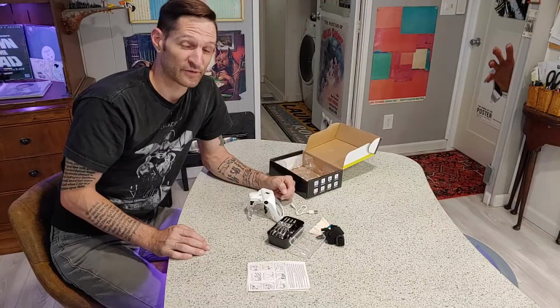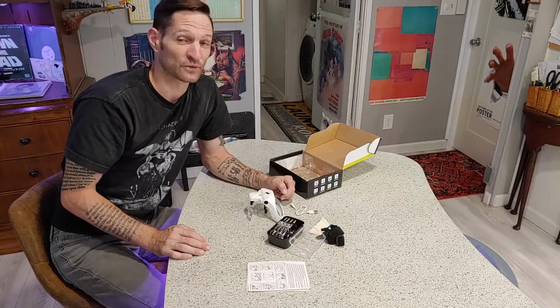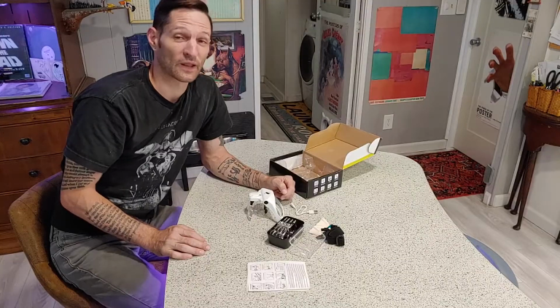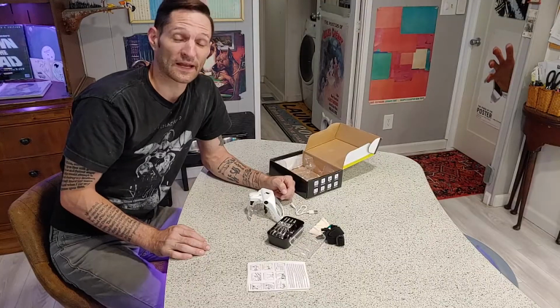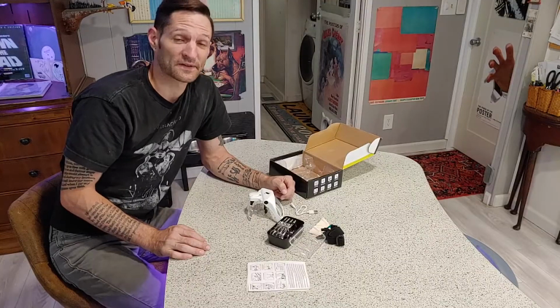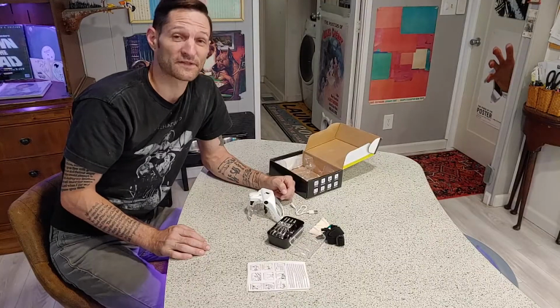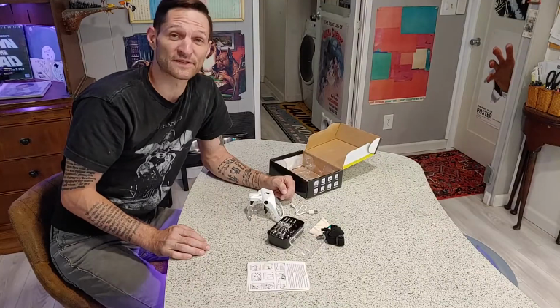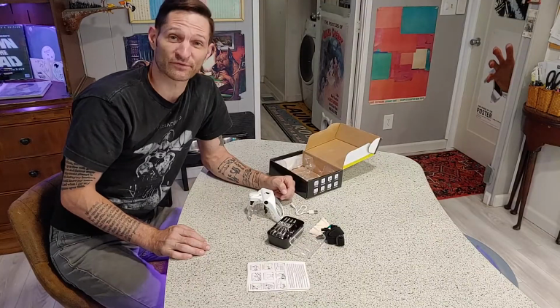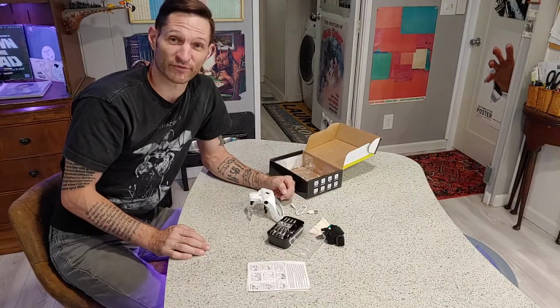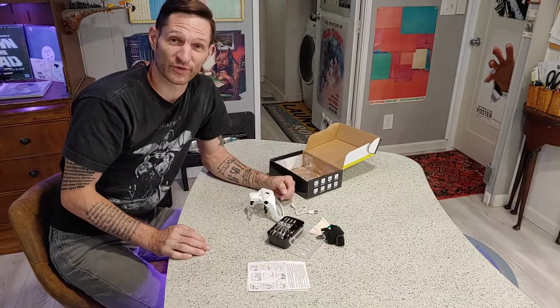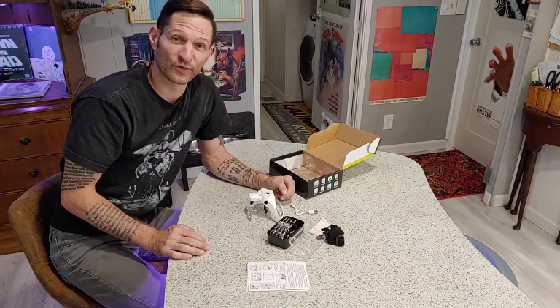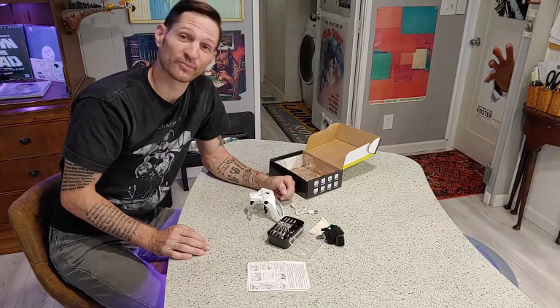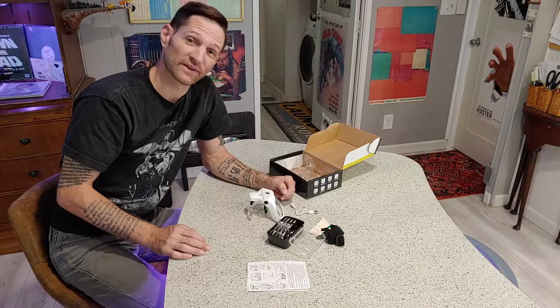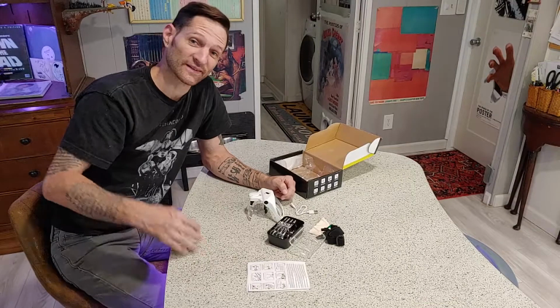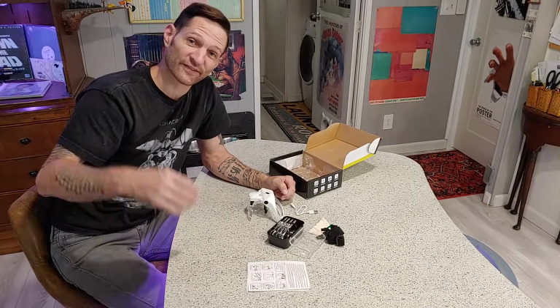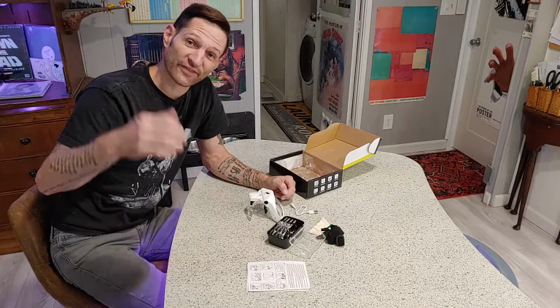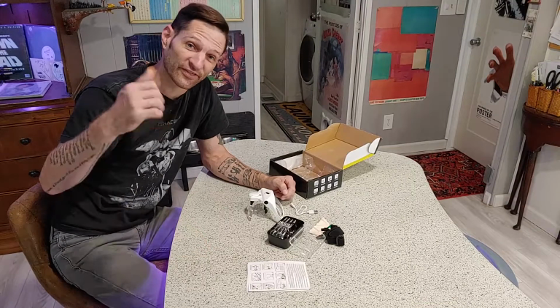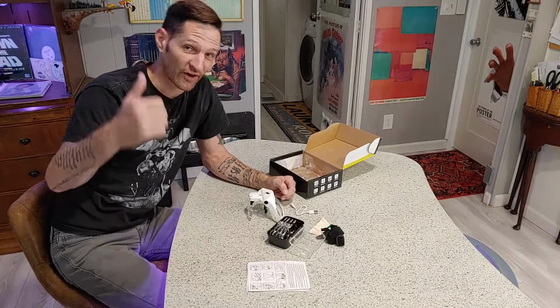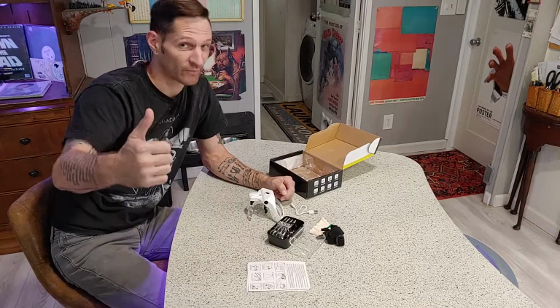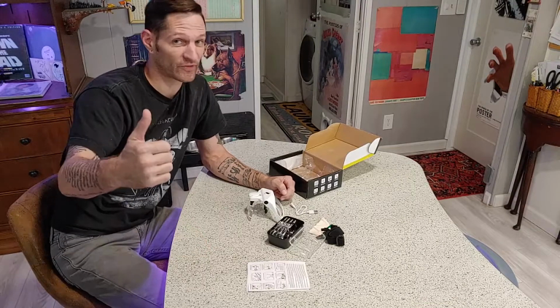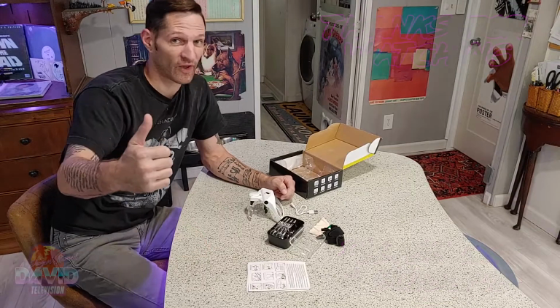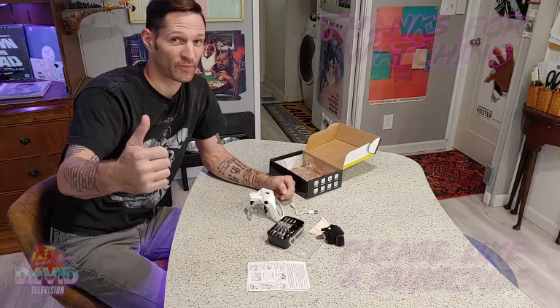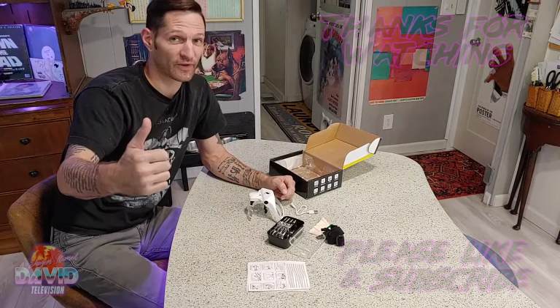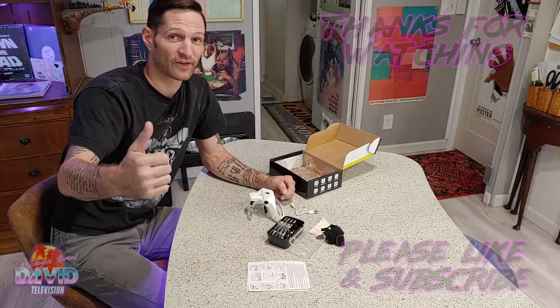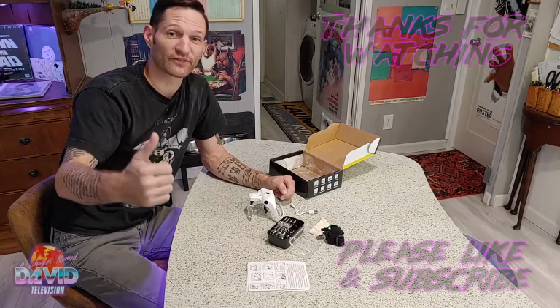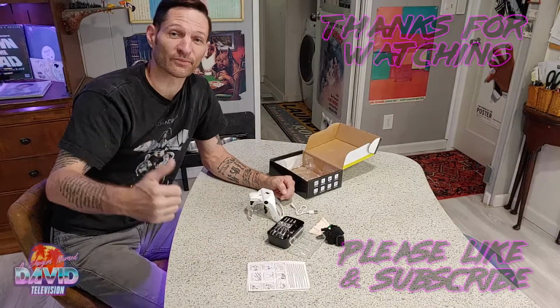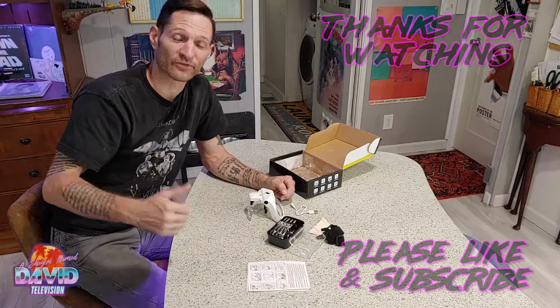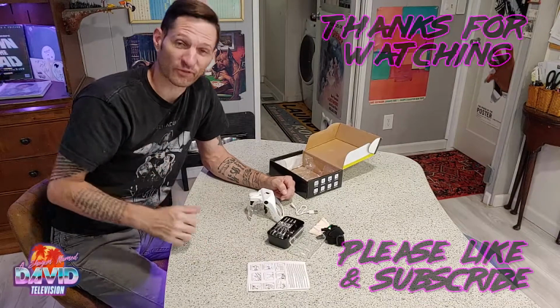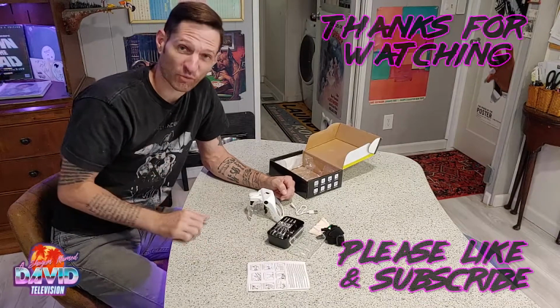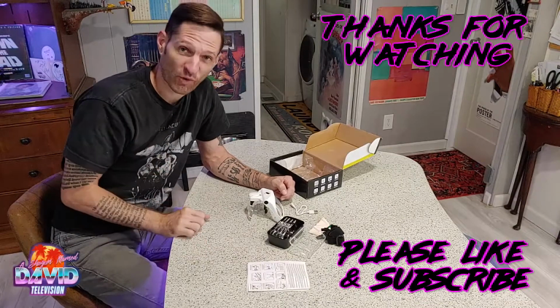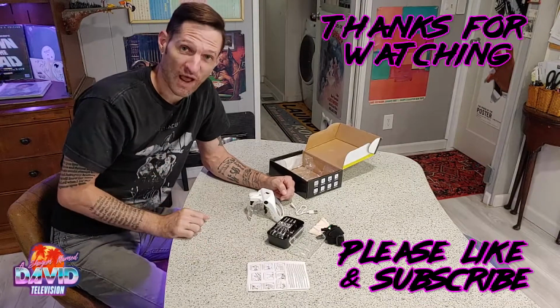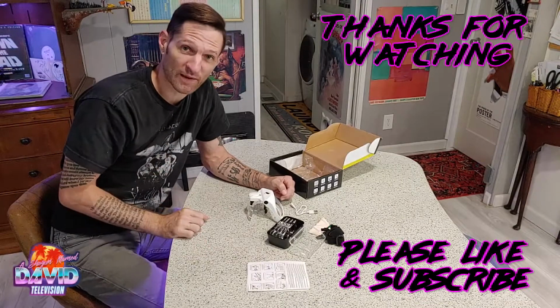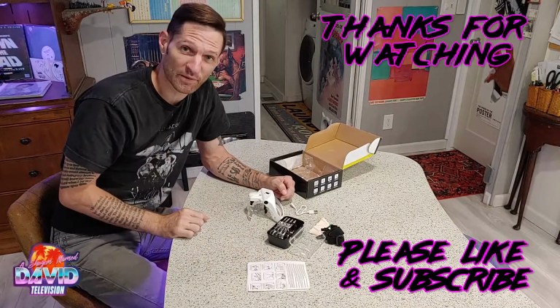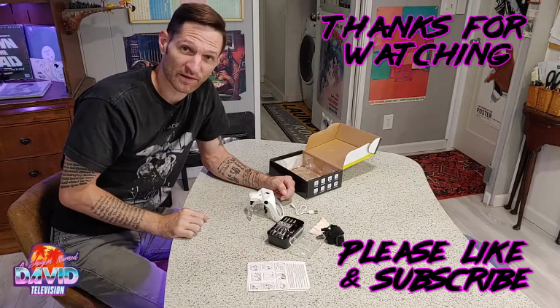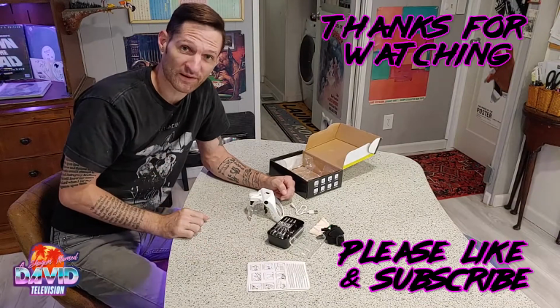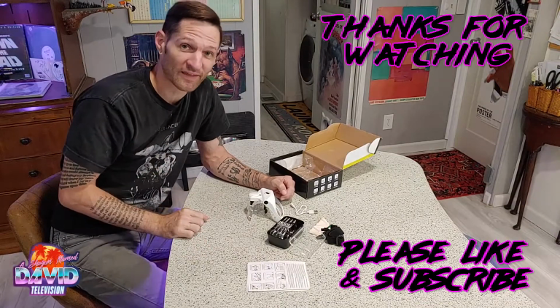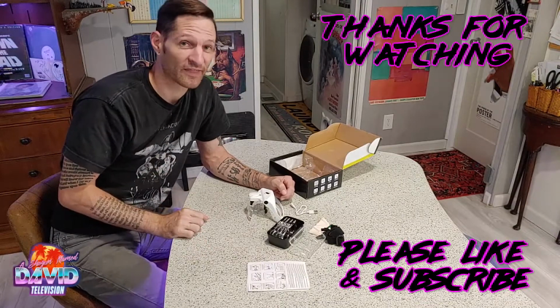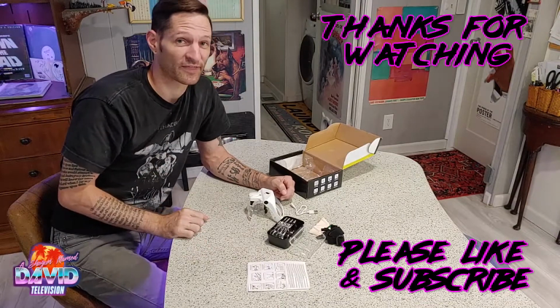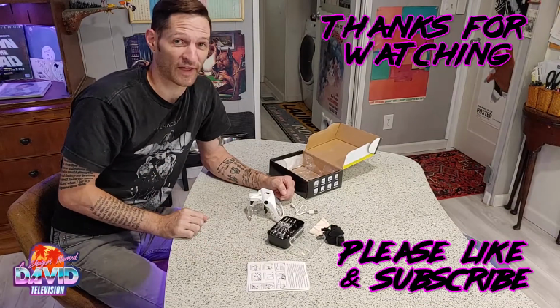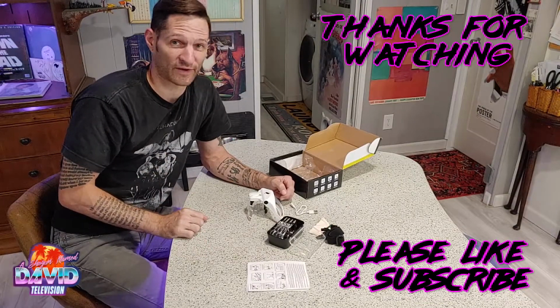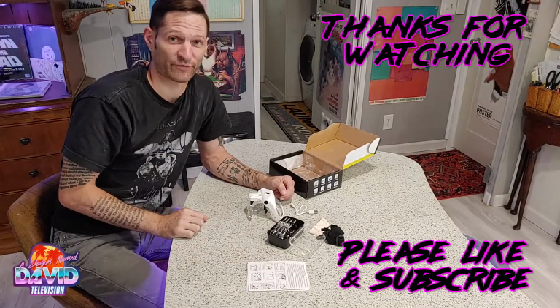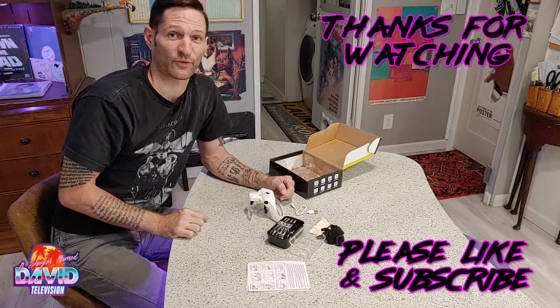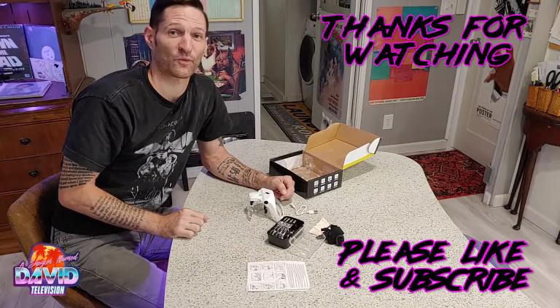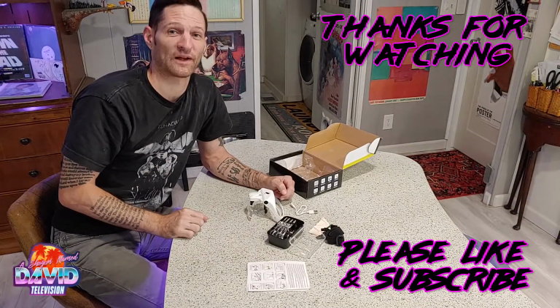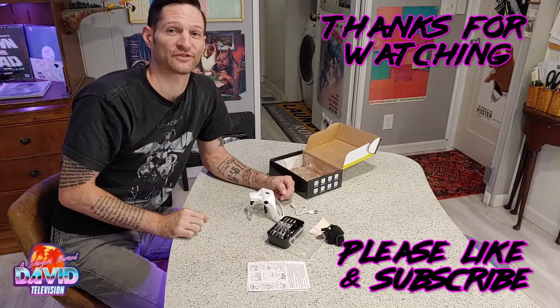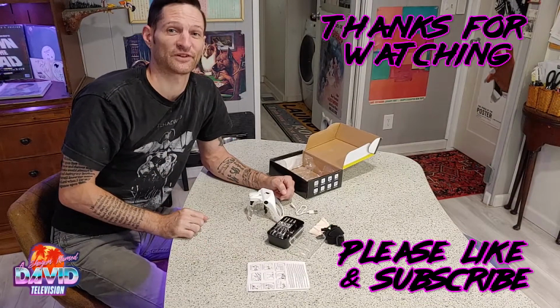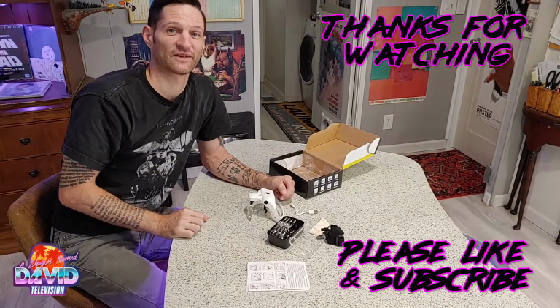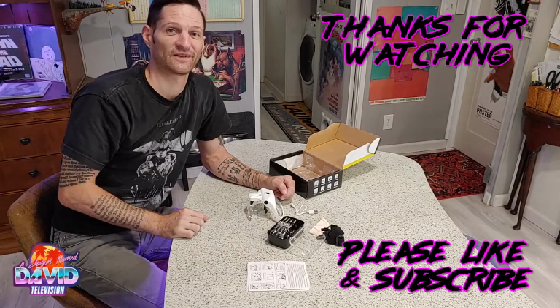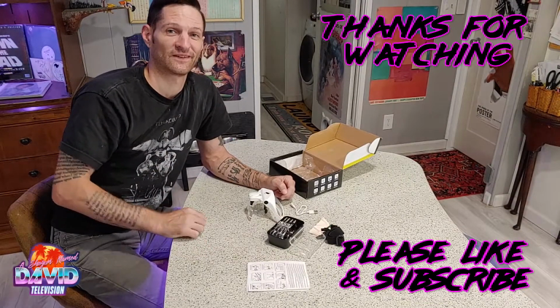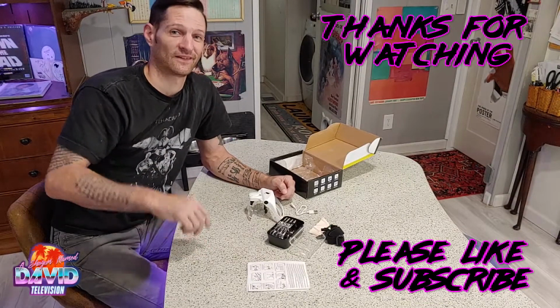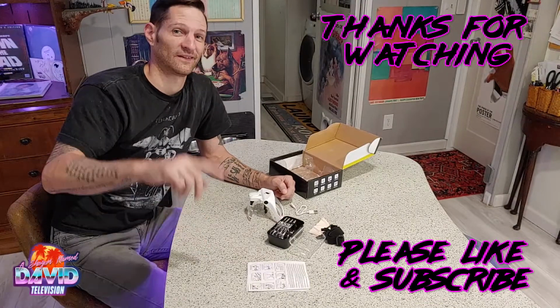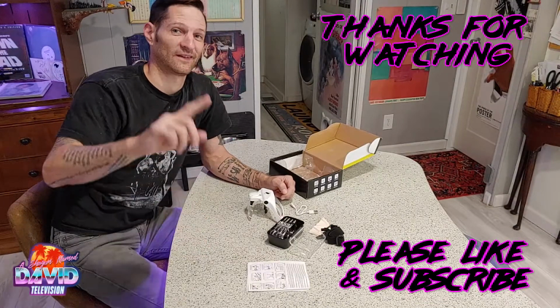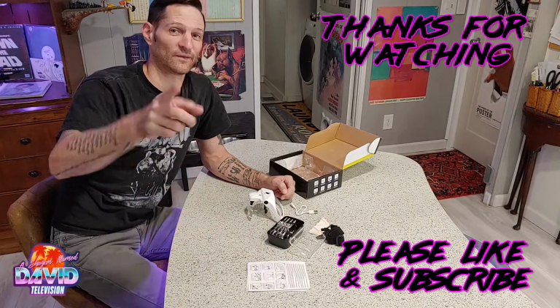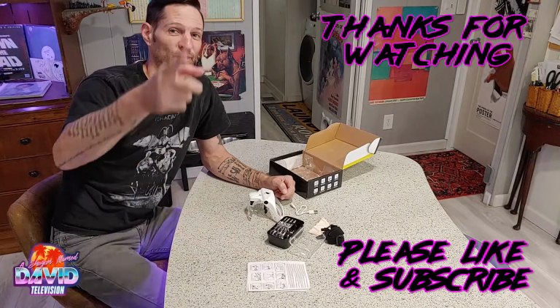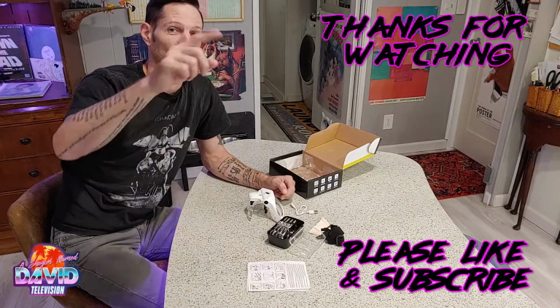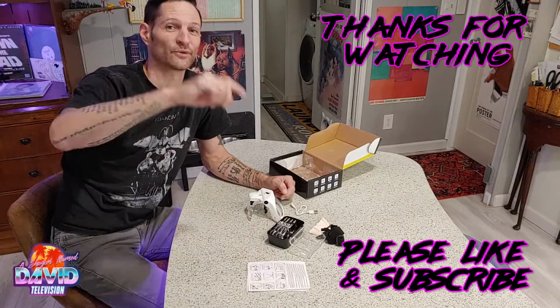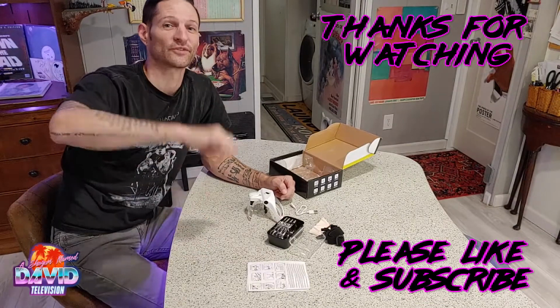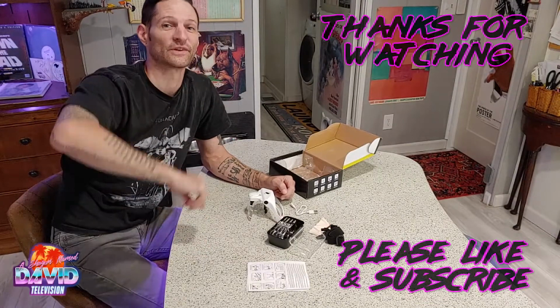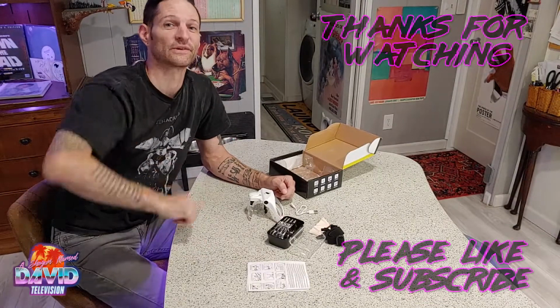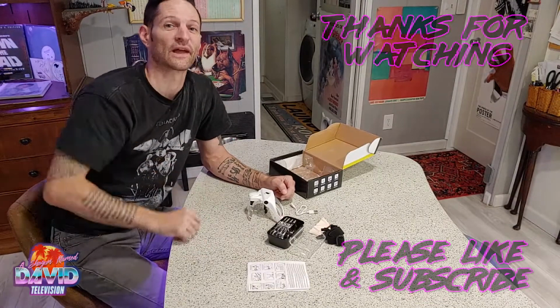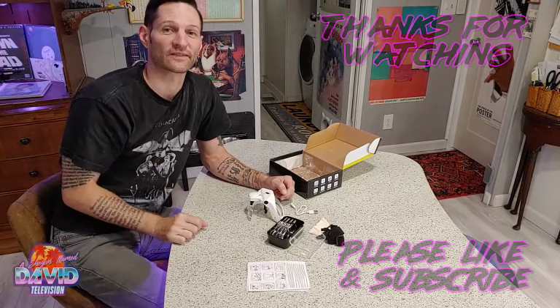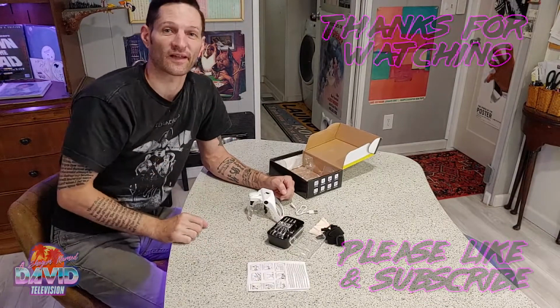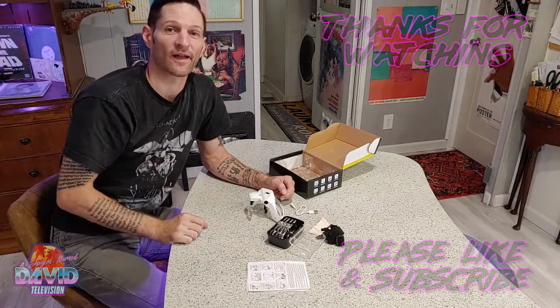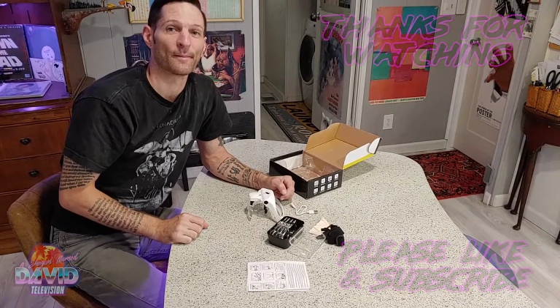If you liked this review, please thumbs up, subscribe, thanks for watching, and we will see you next time.